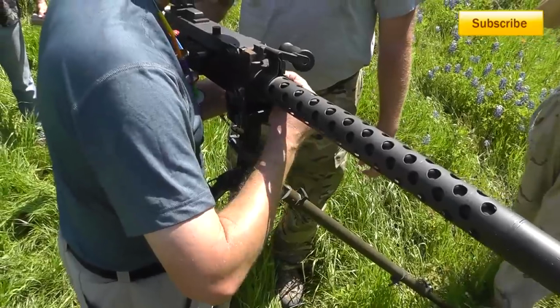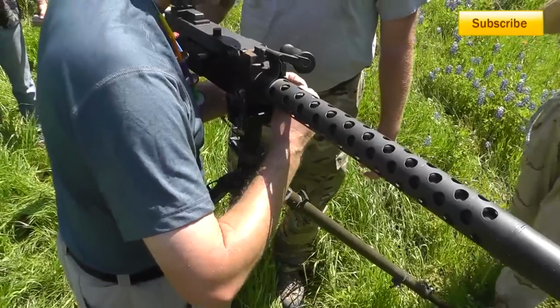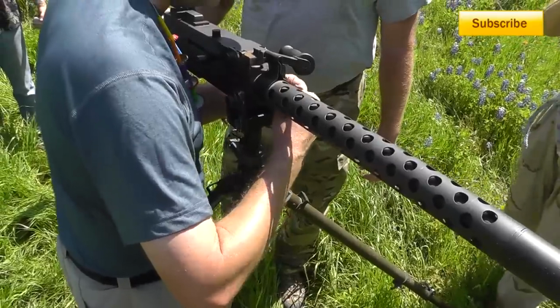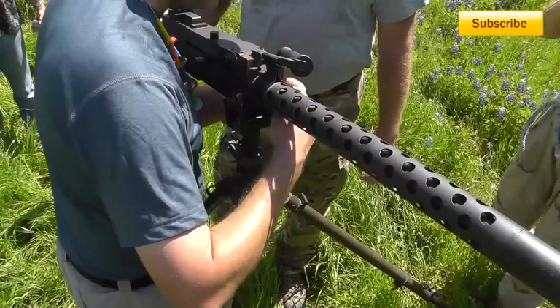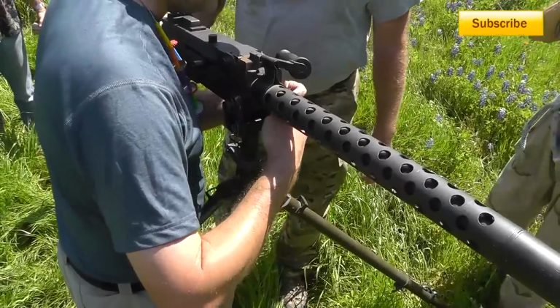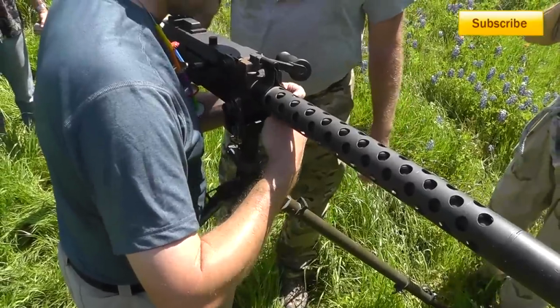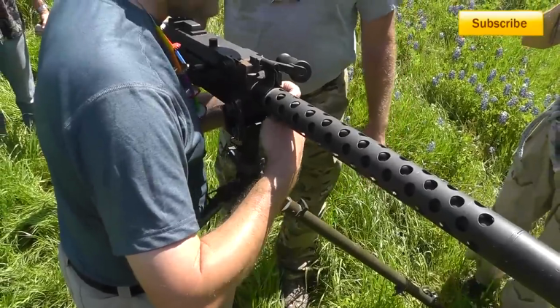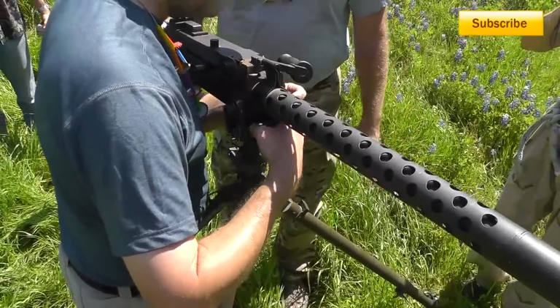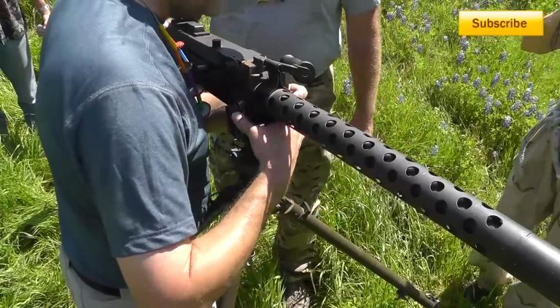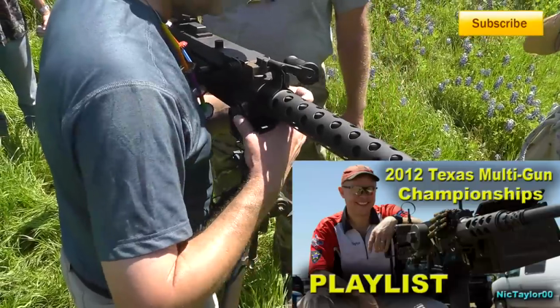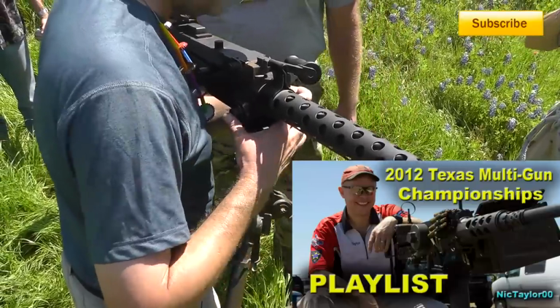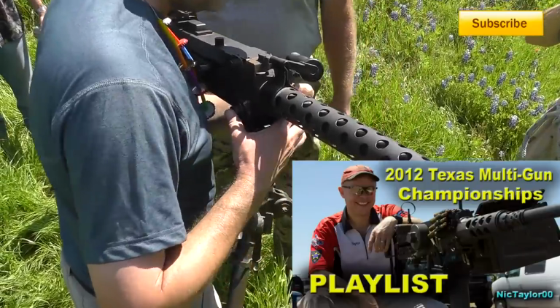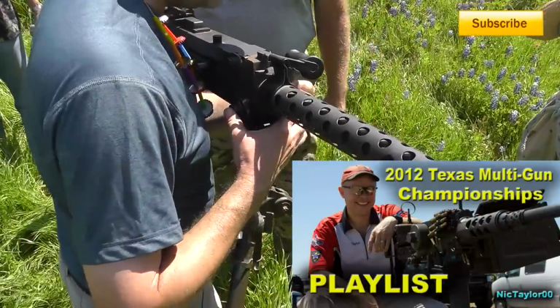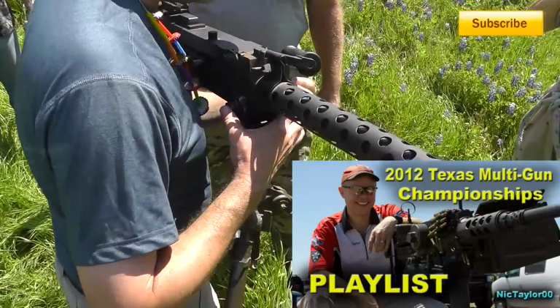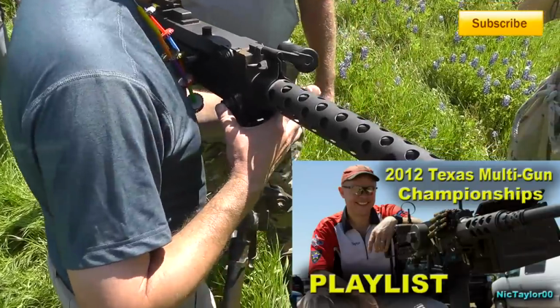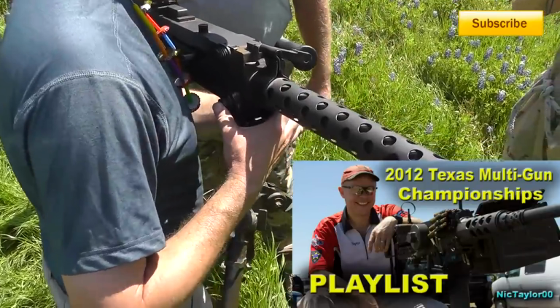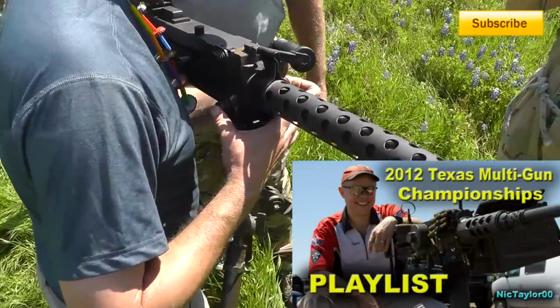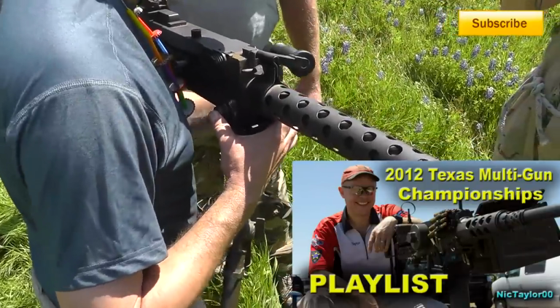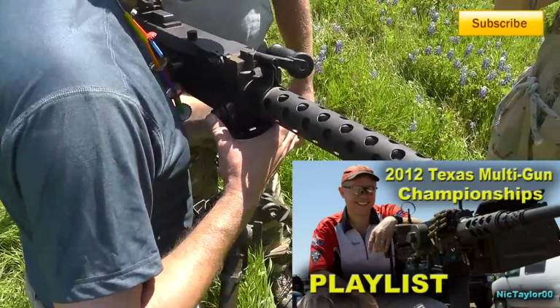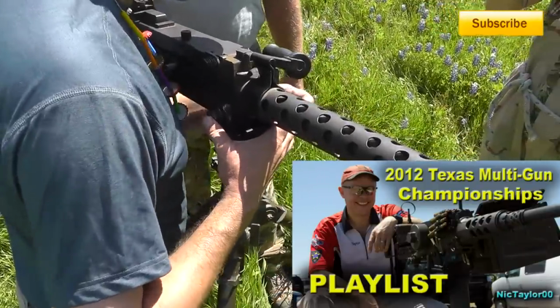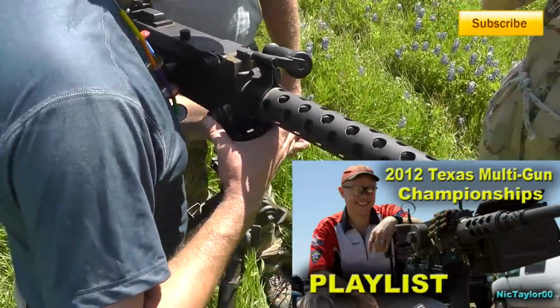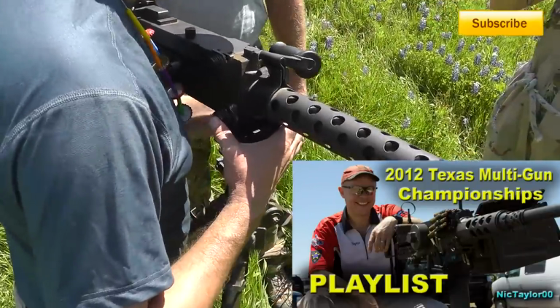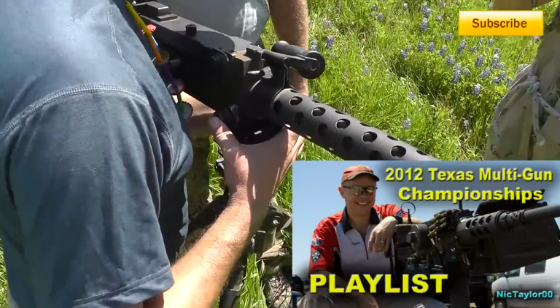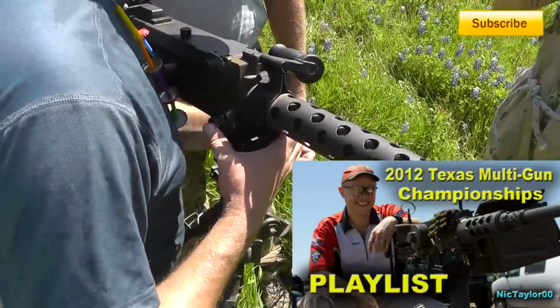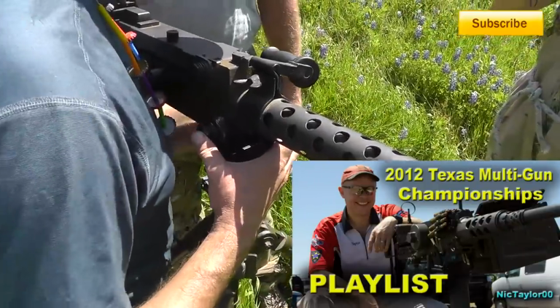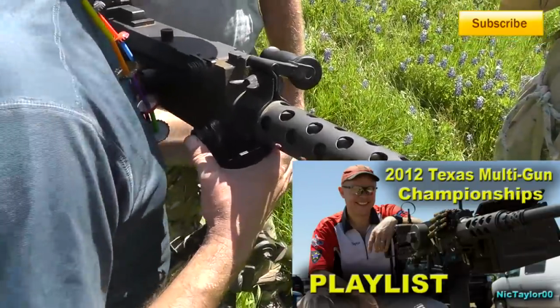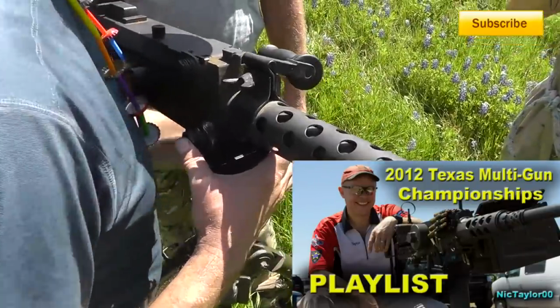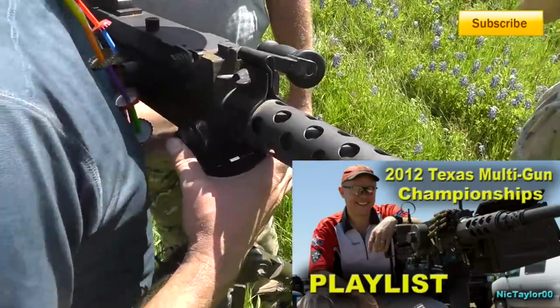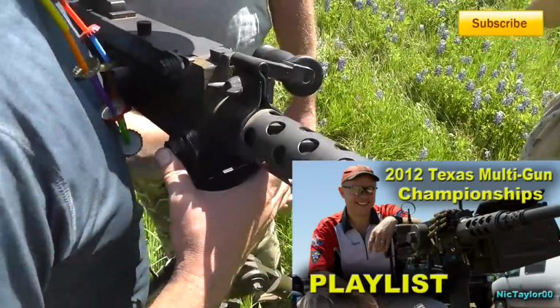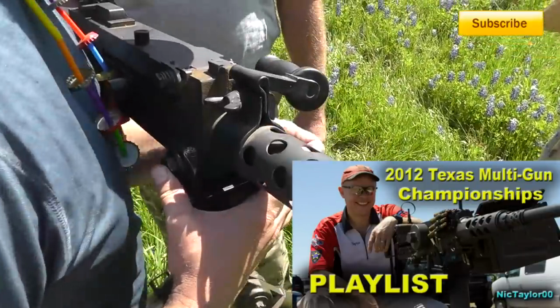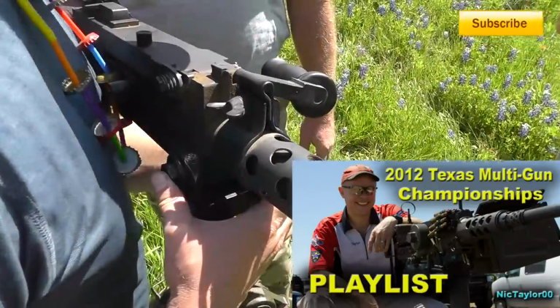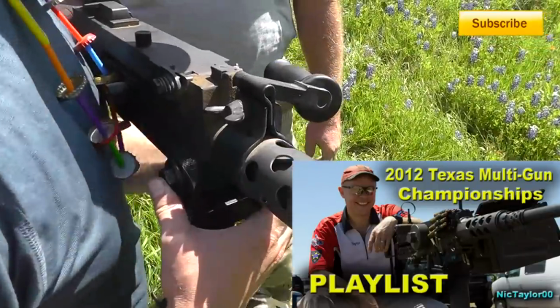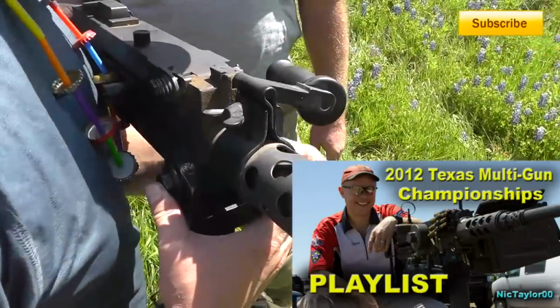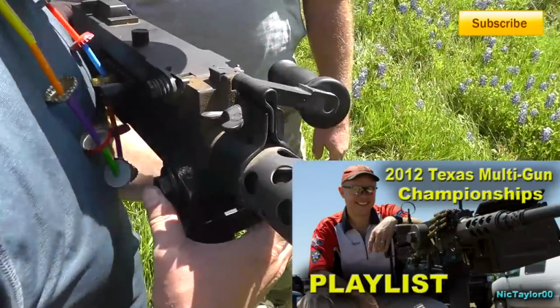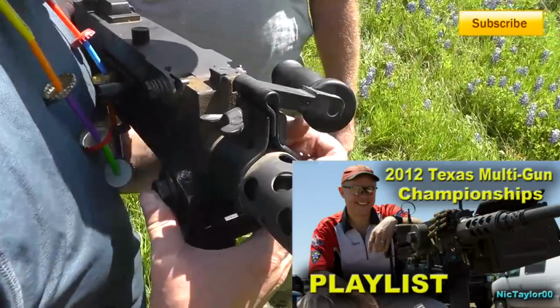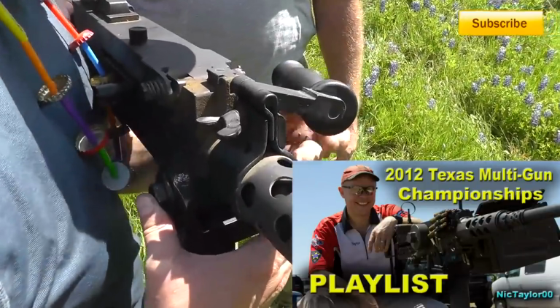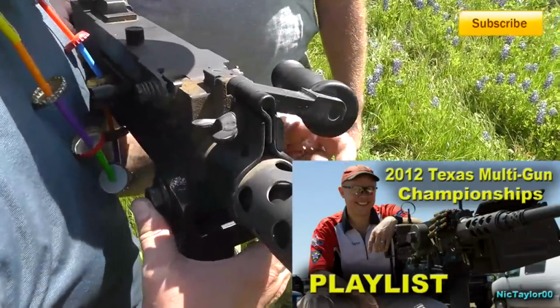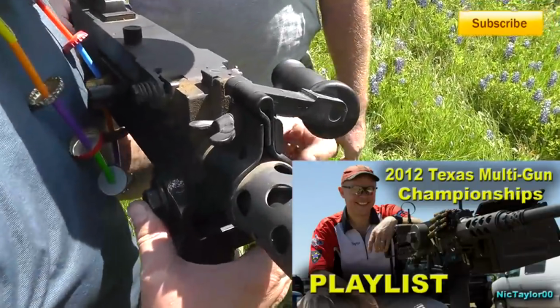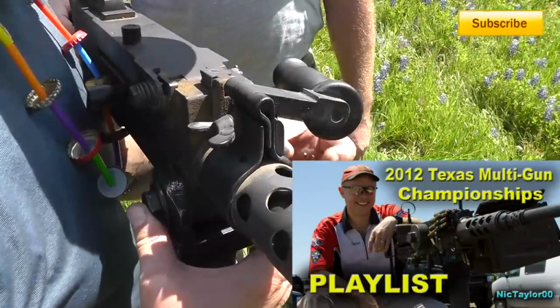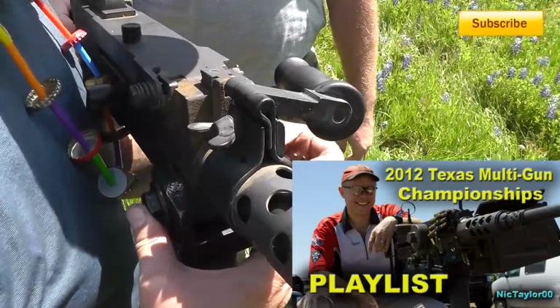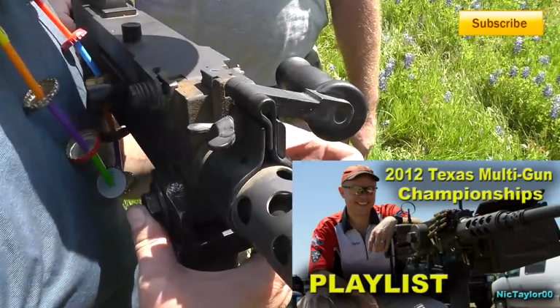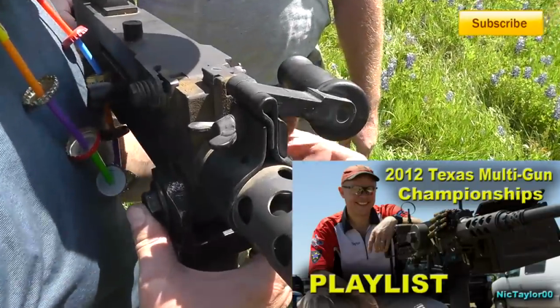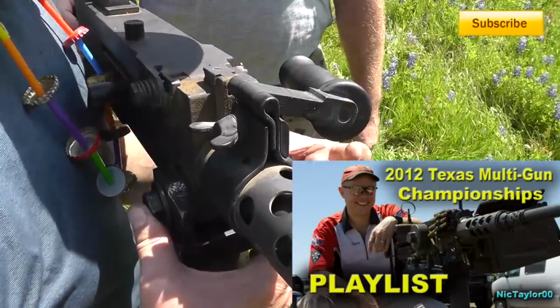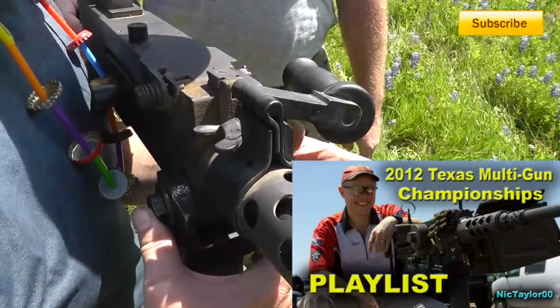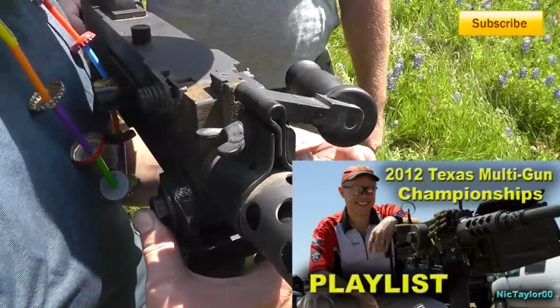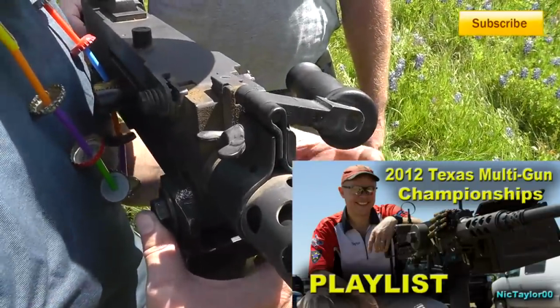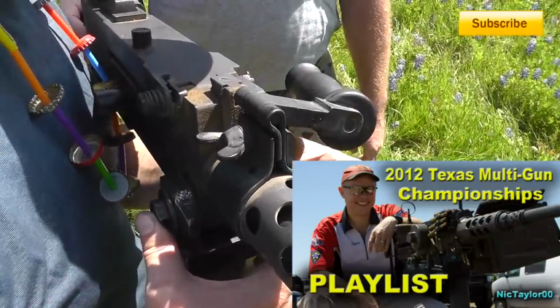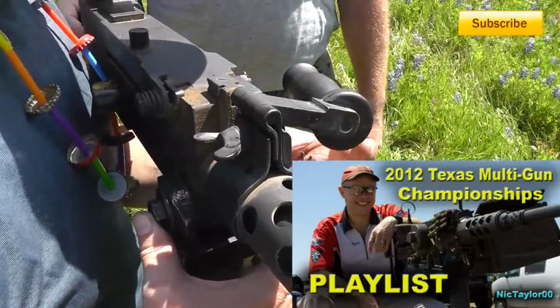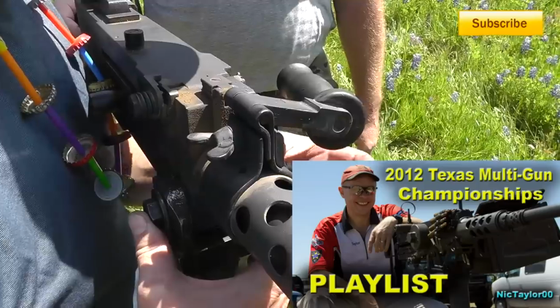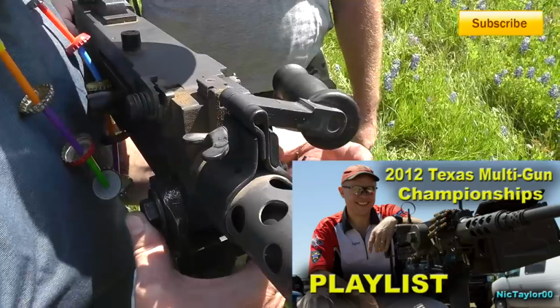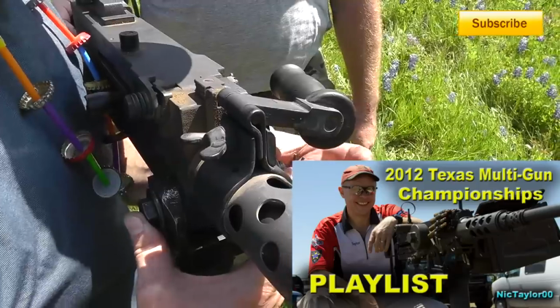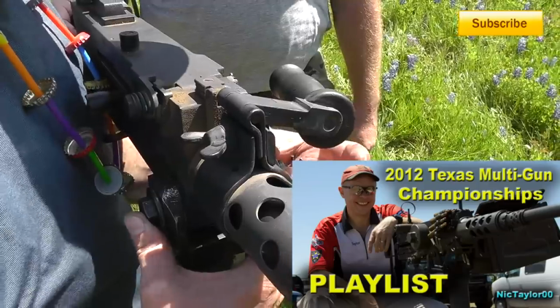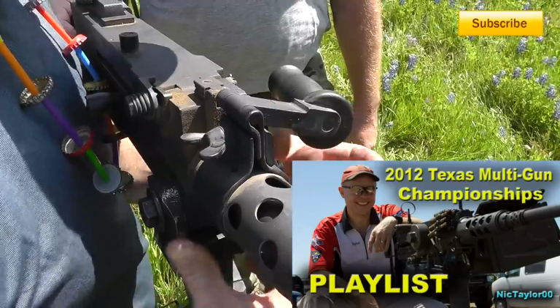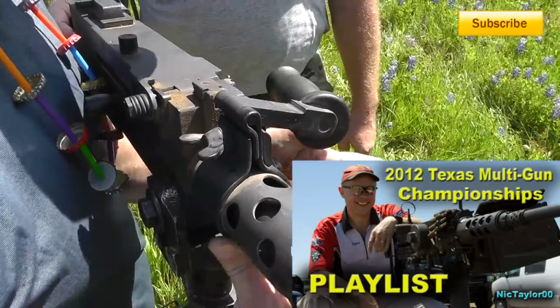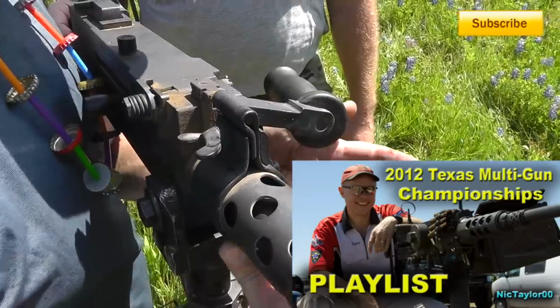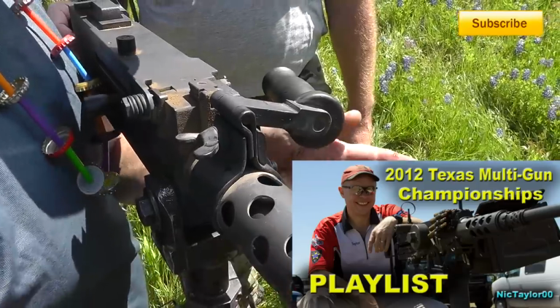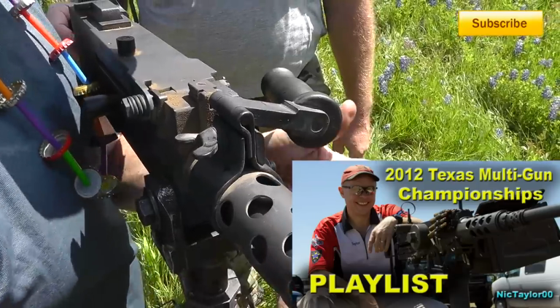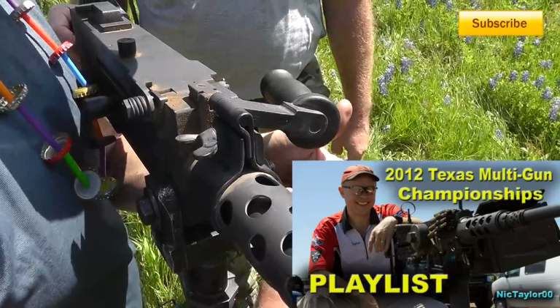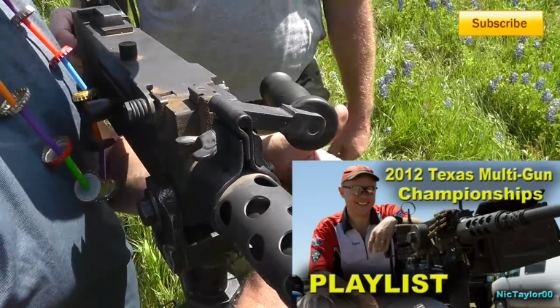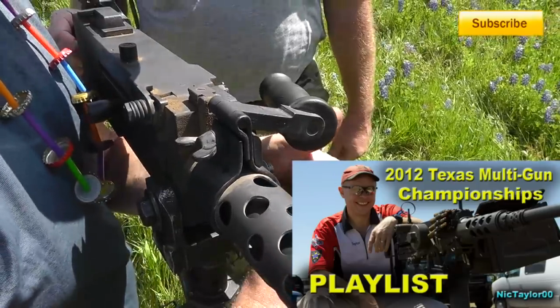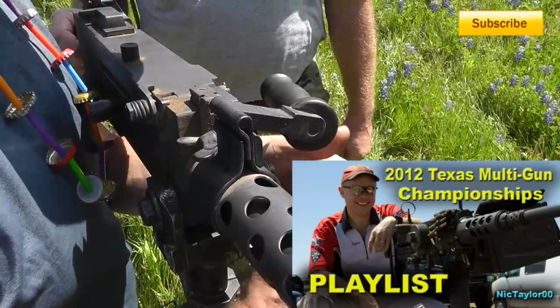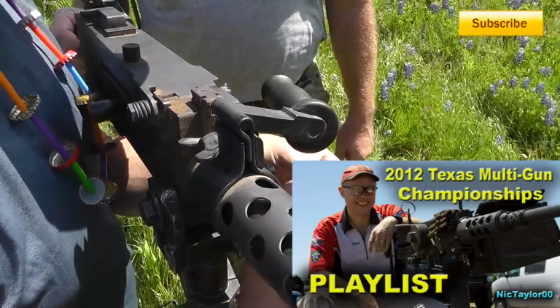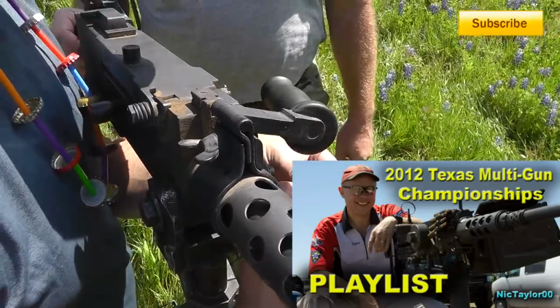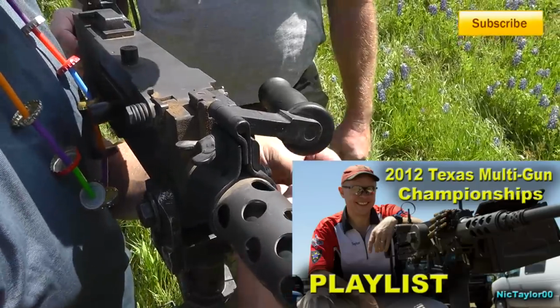It's still dusty from the LaRue match last year. I think it makes it look kind of cool, so I left it on. I oiled it all up inside.